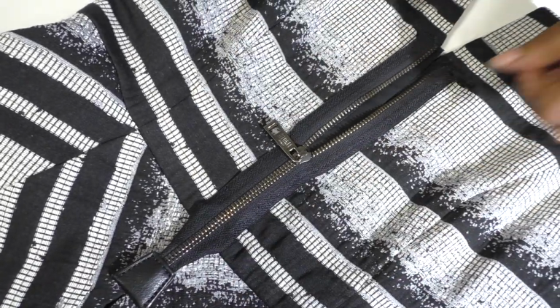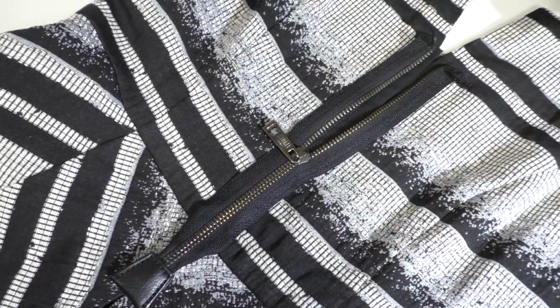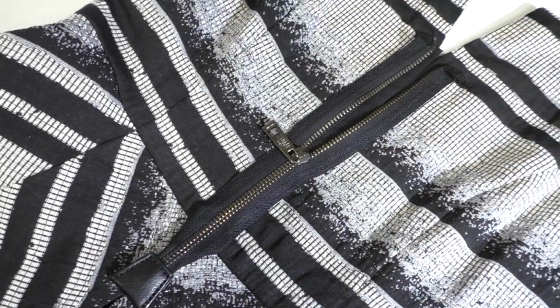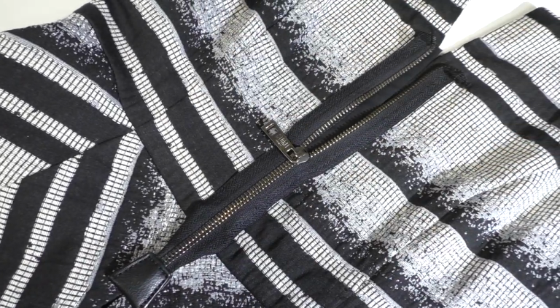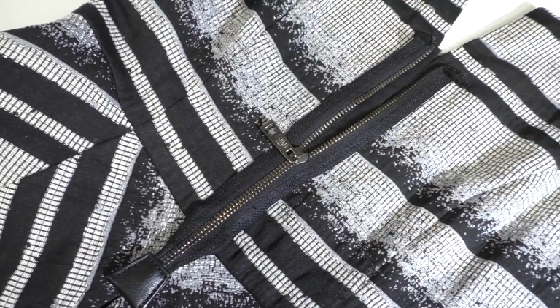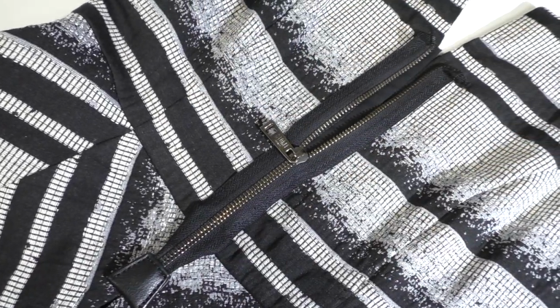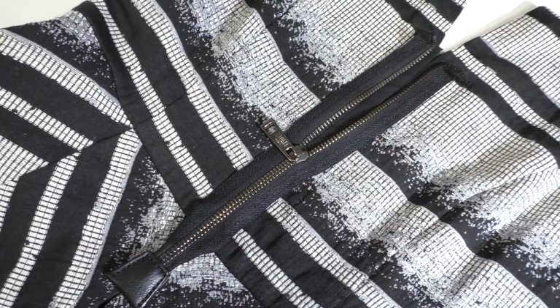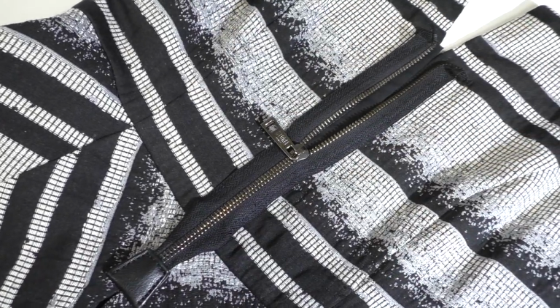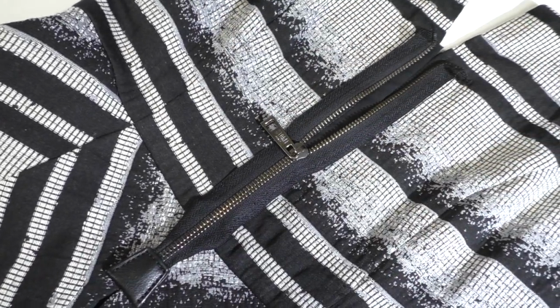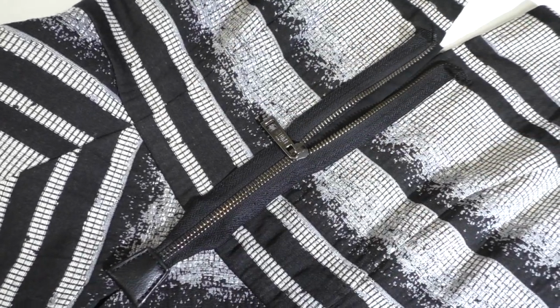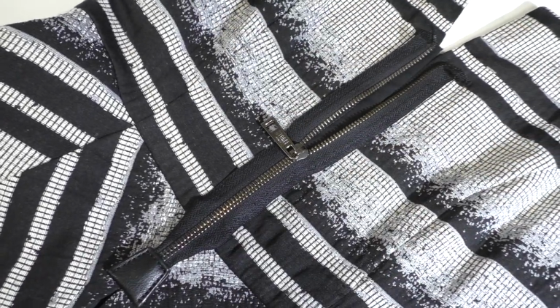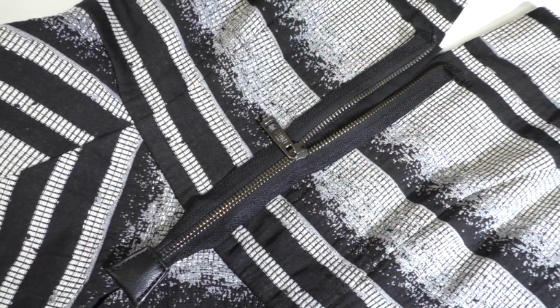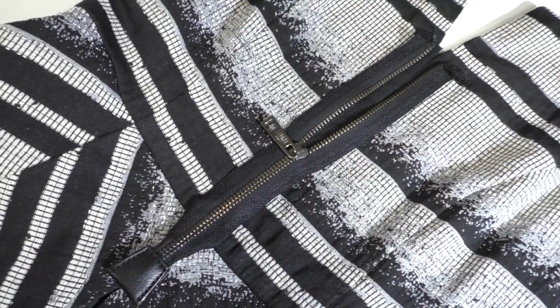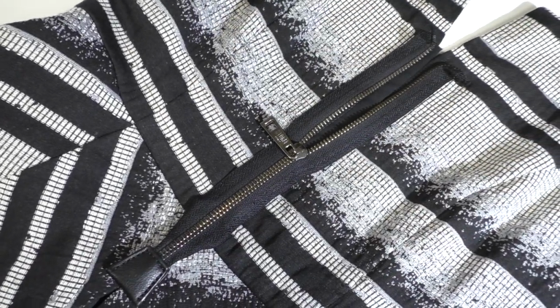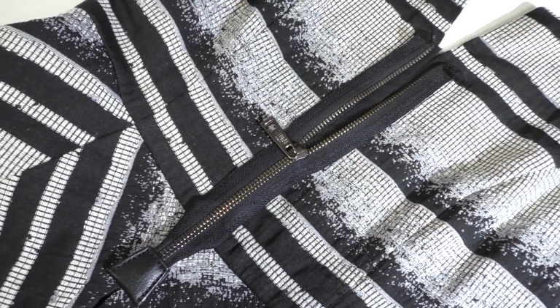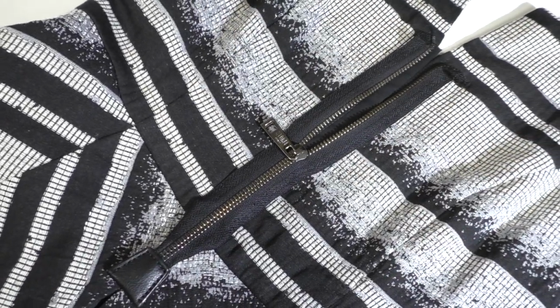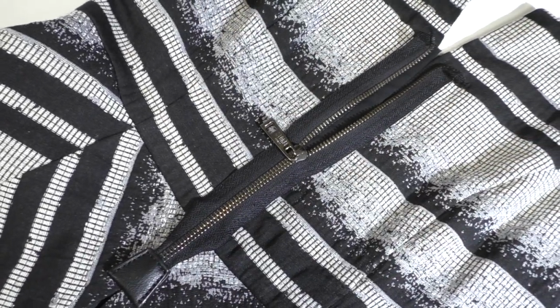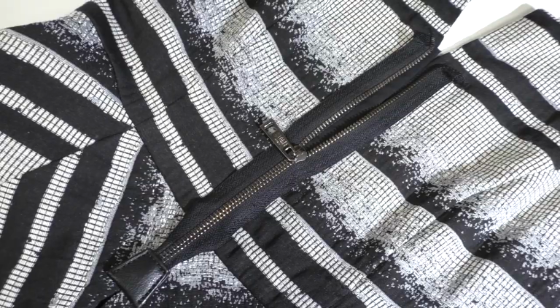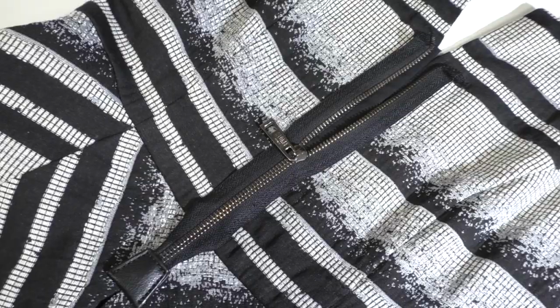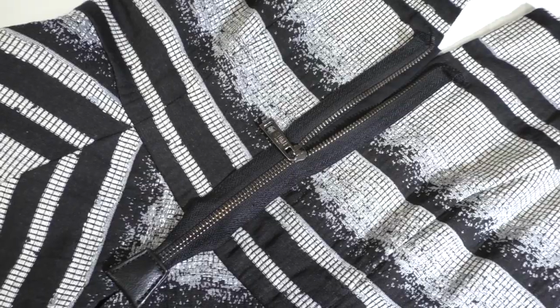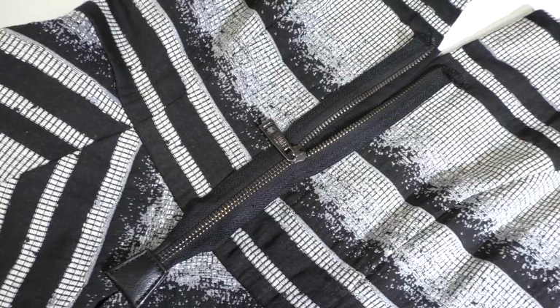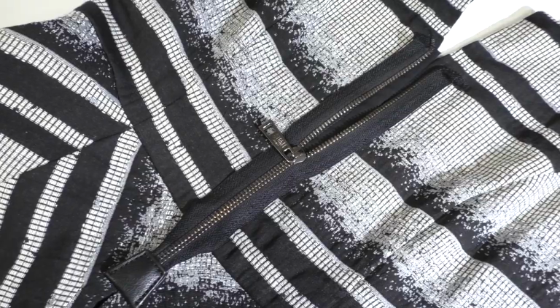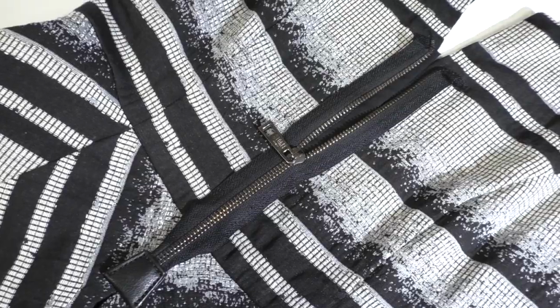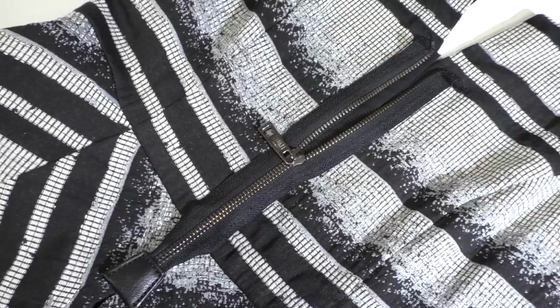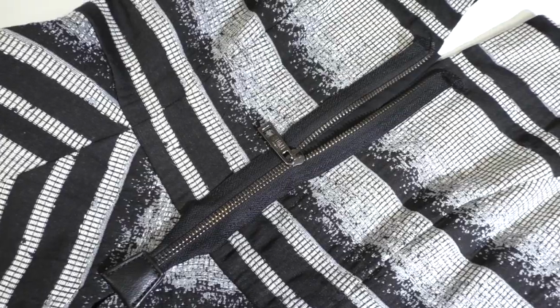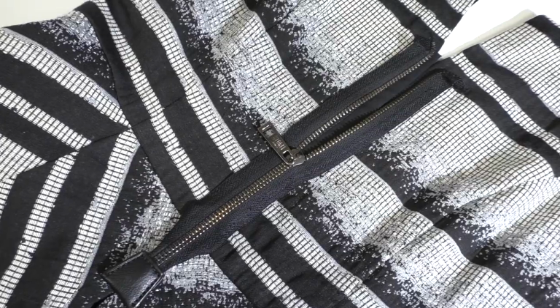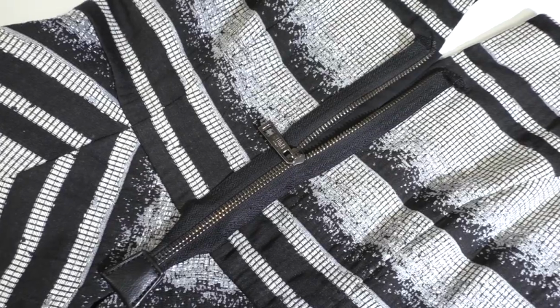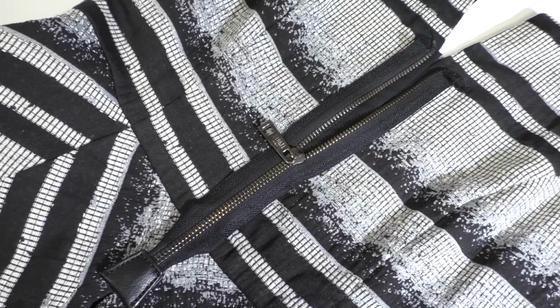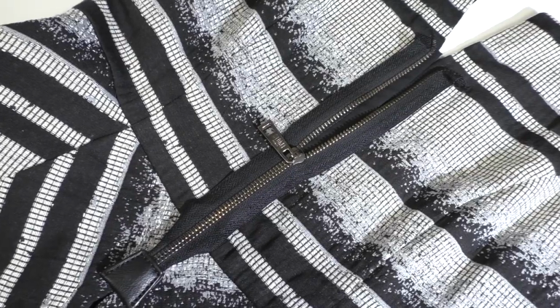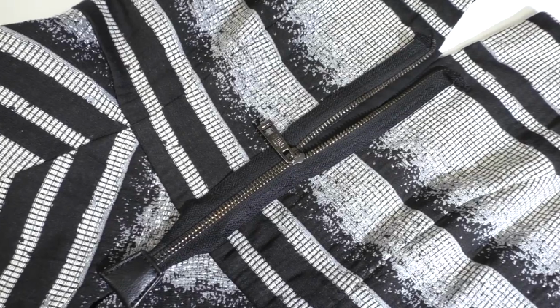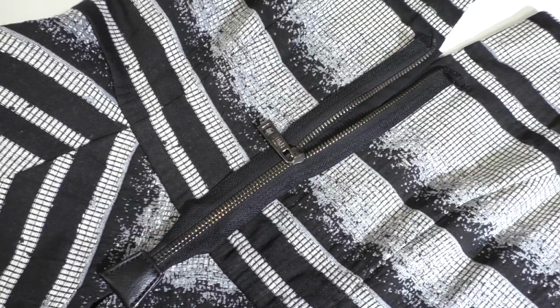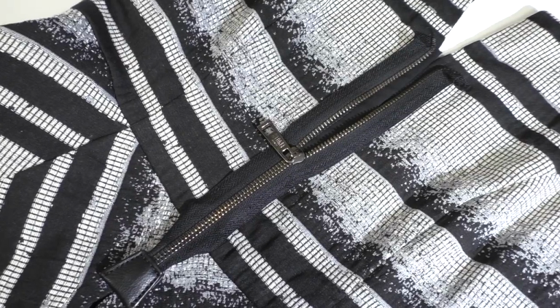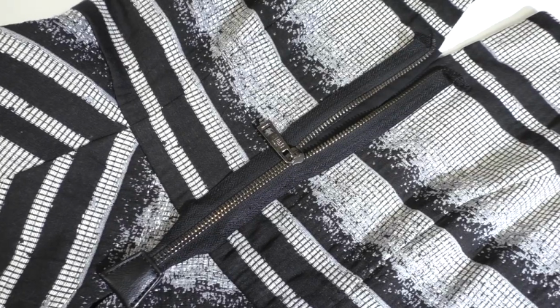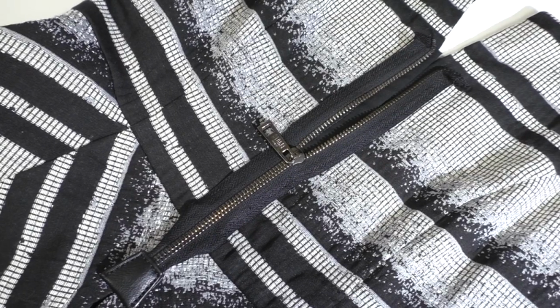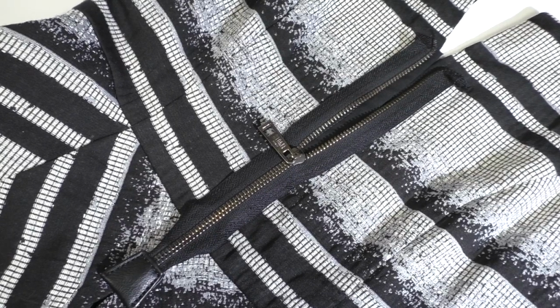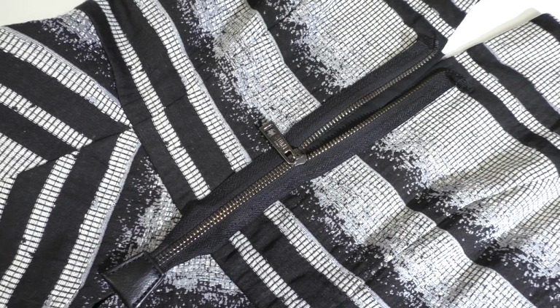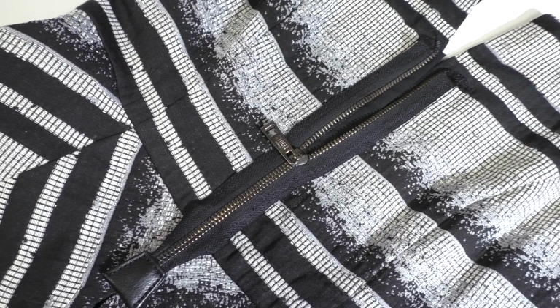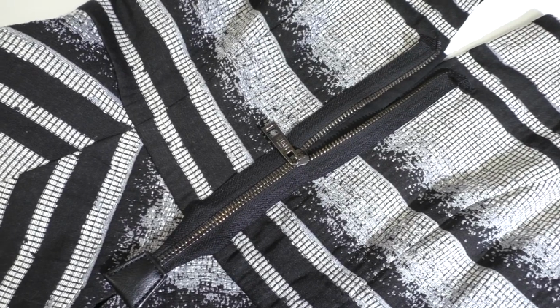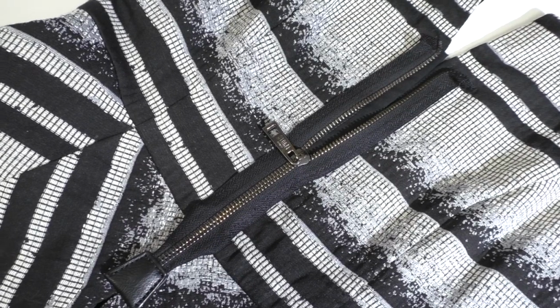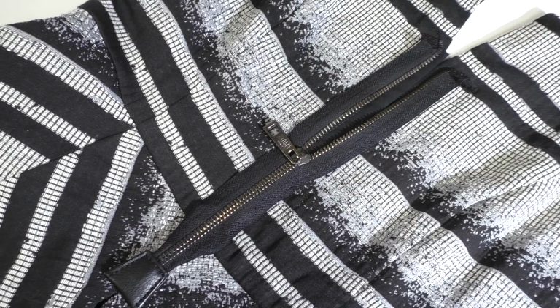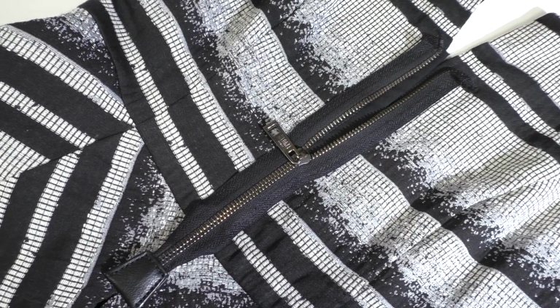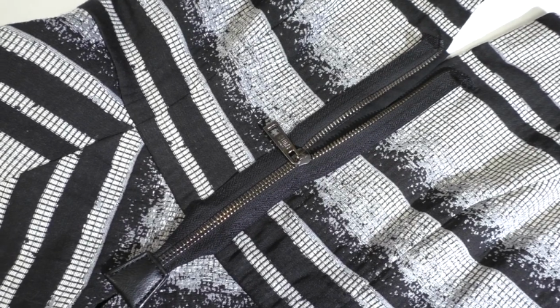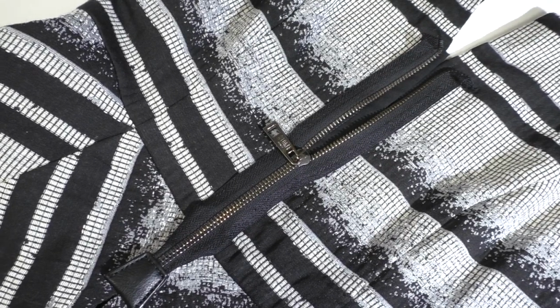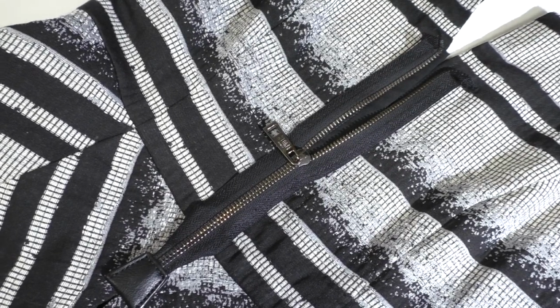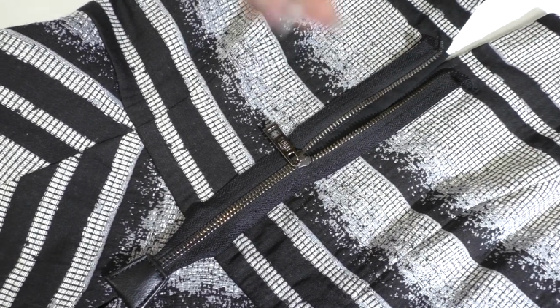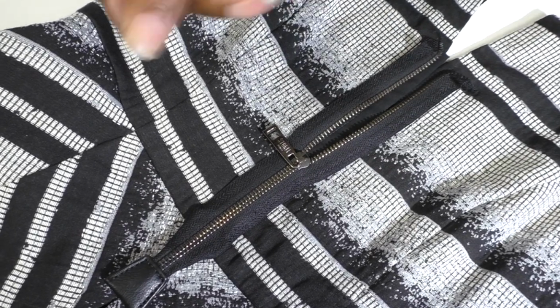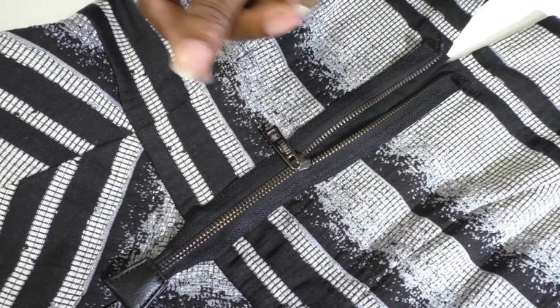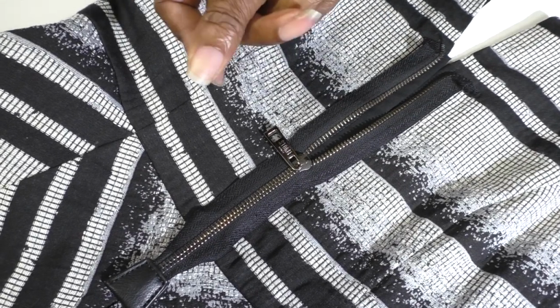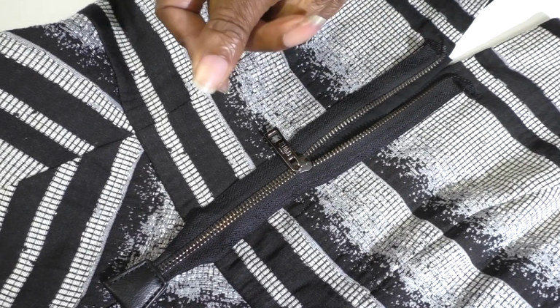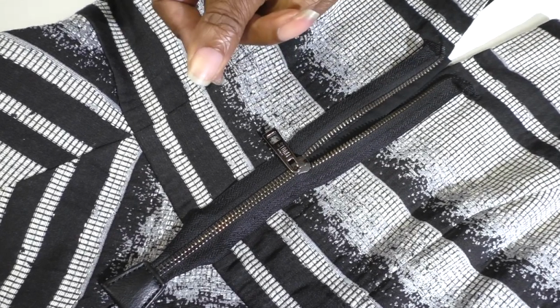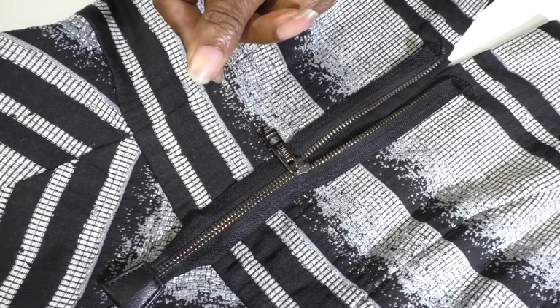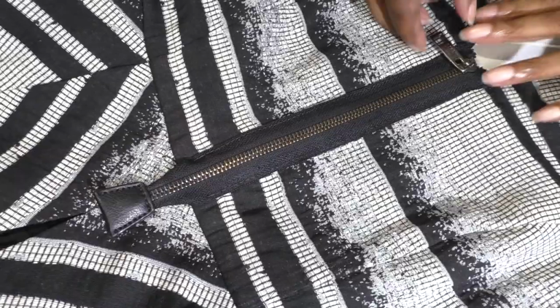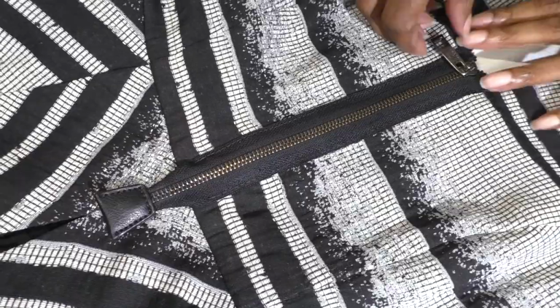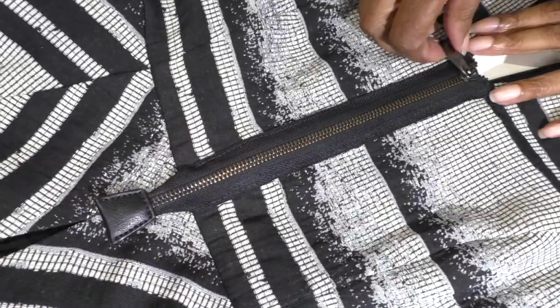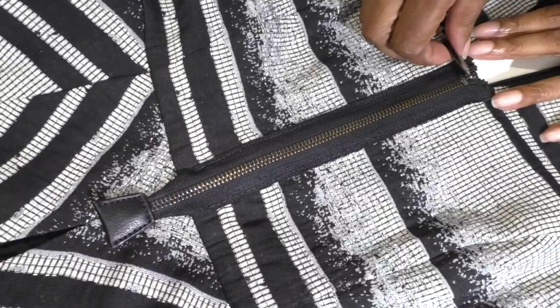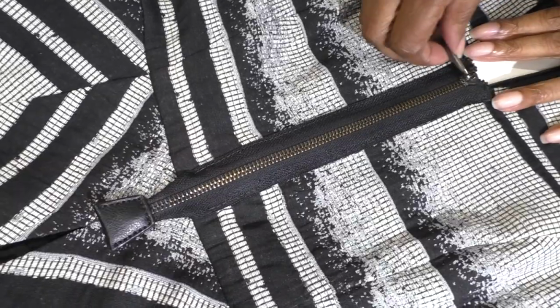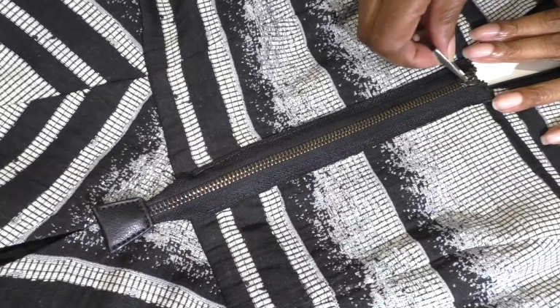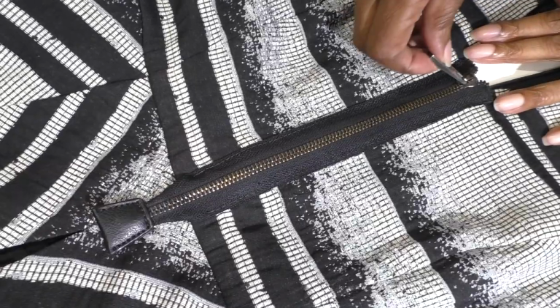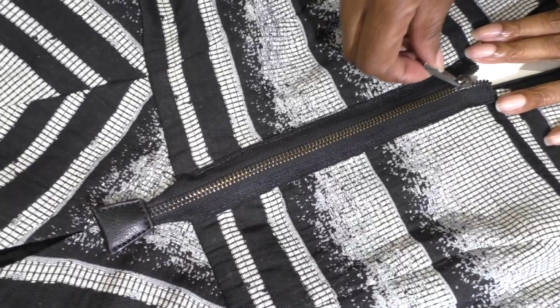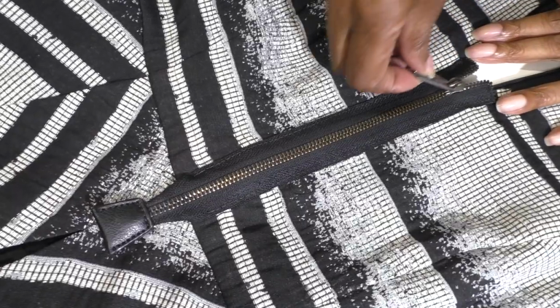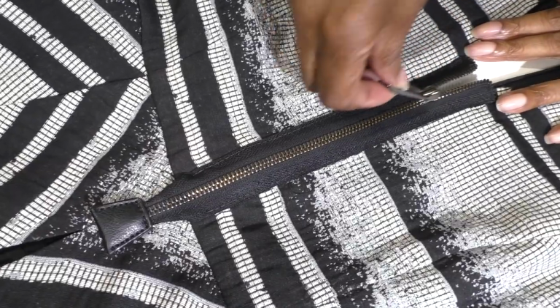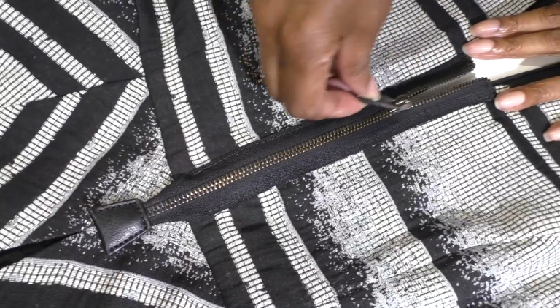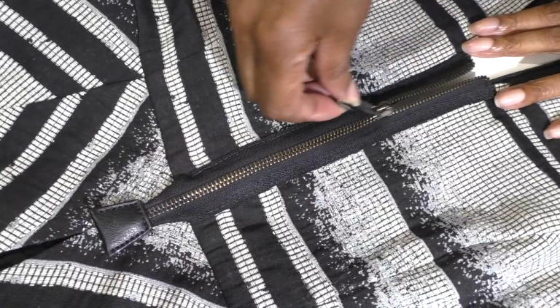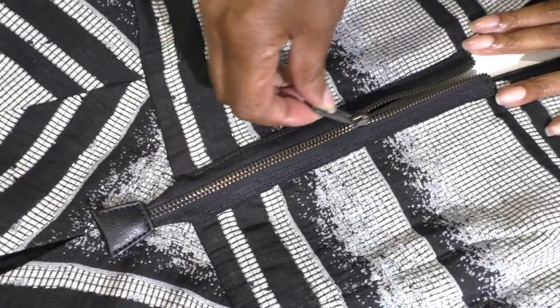Through the magic of YouTube, it's going to be done in one, two, three — the zip is inserted.